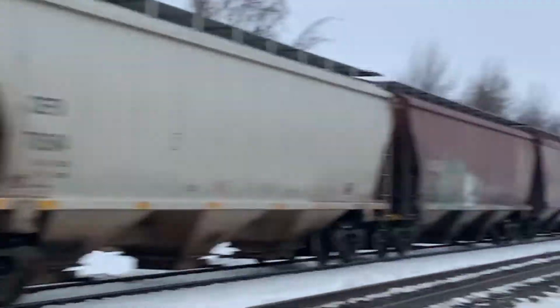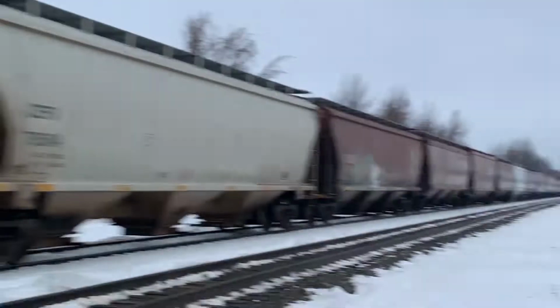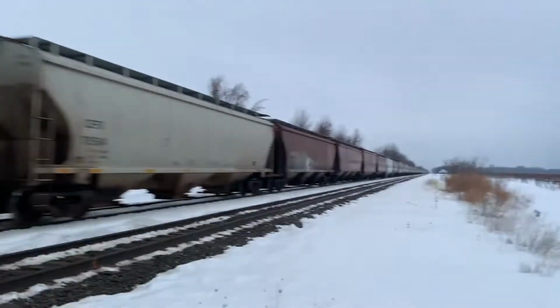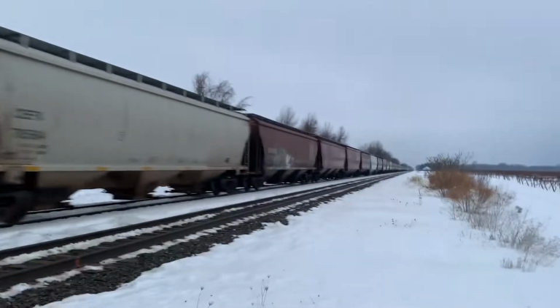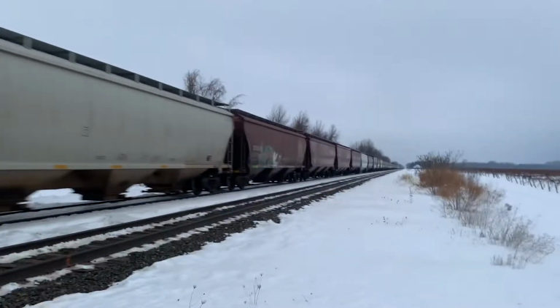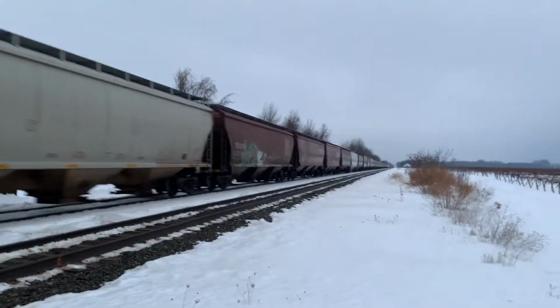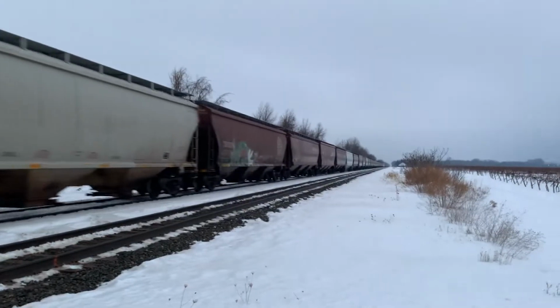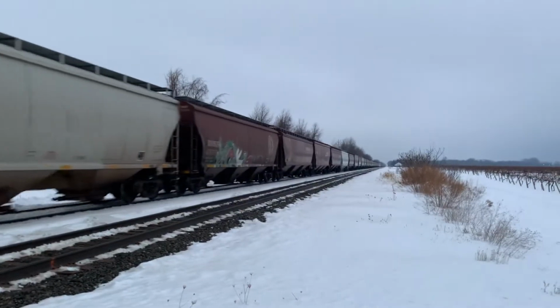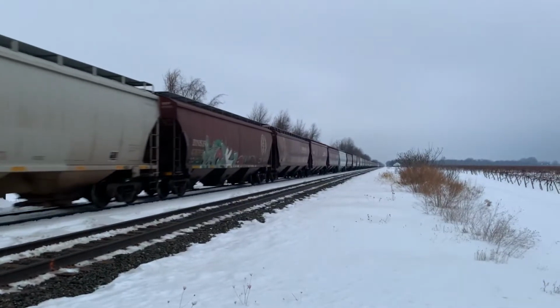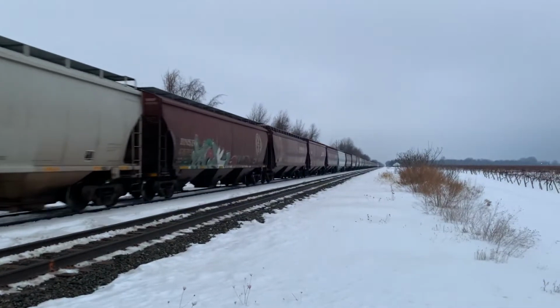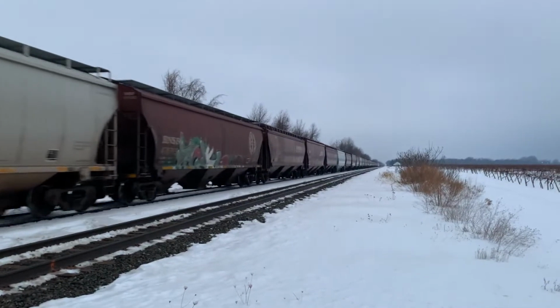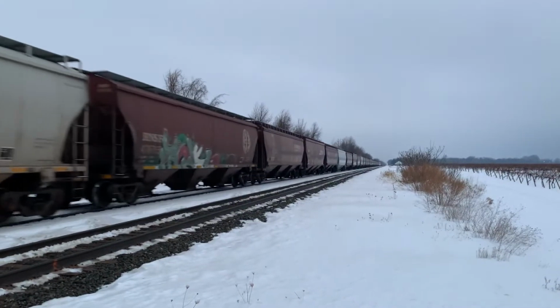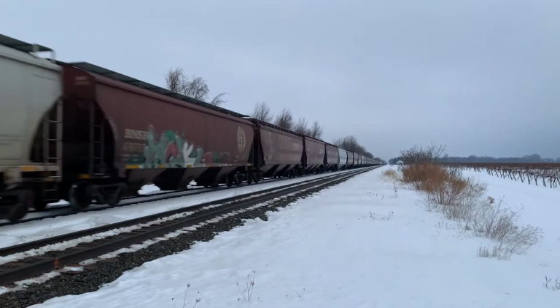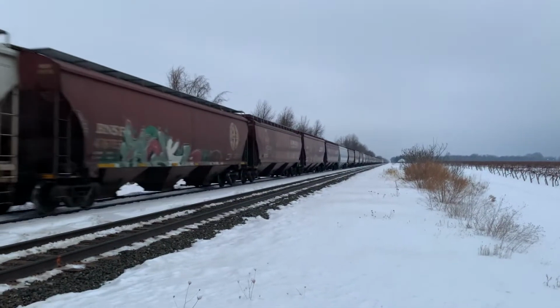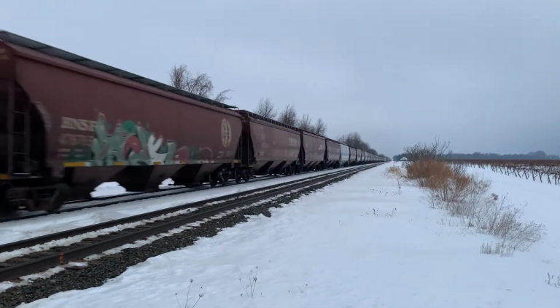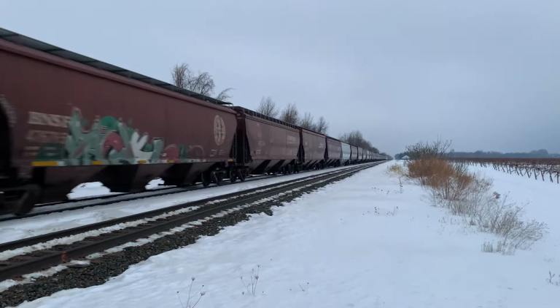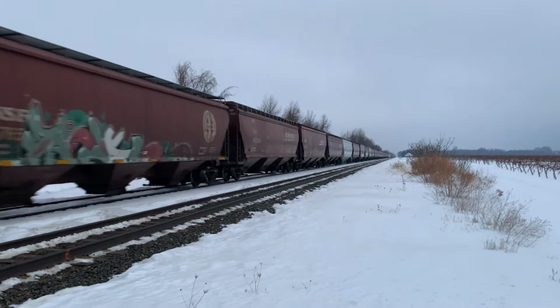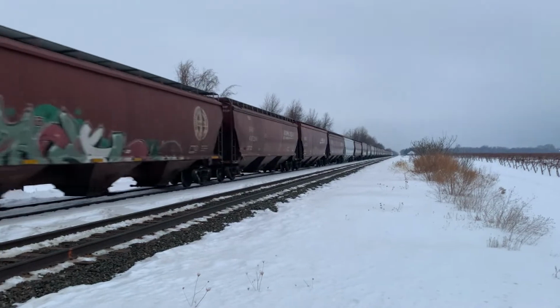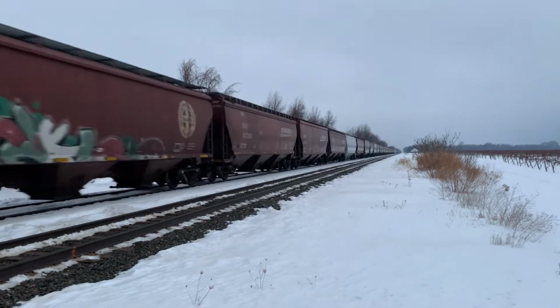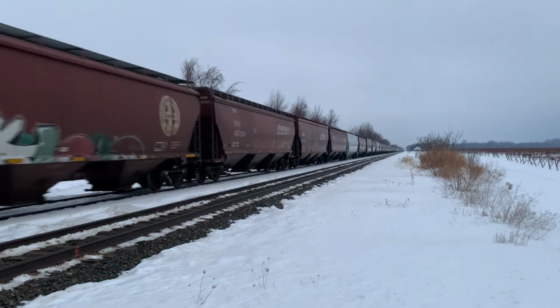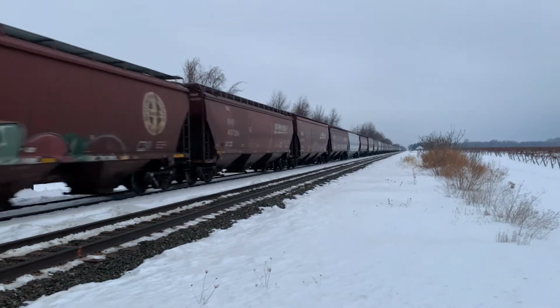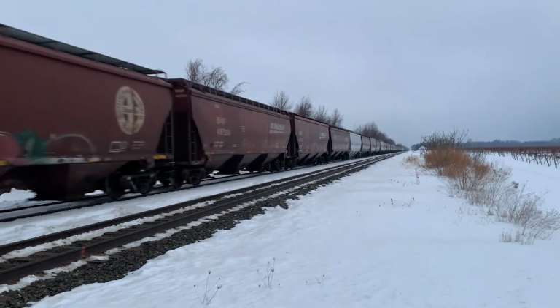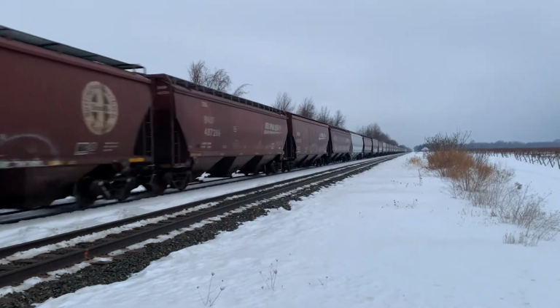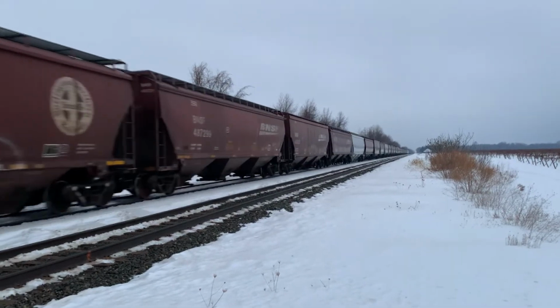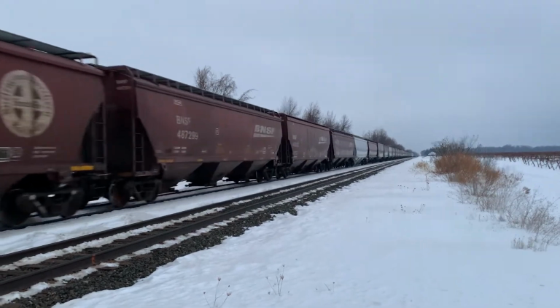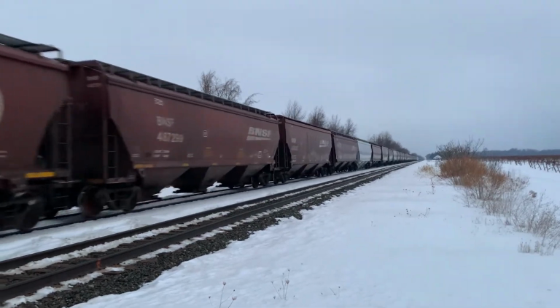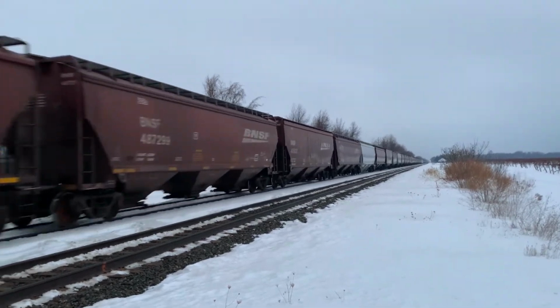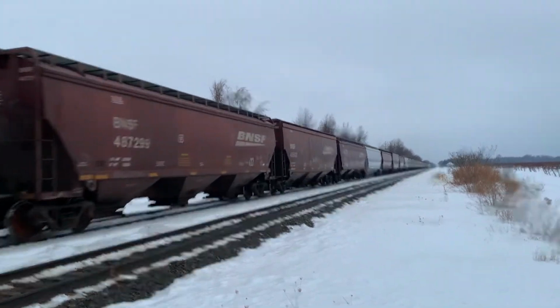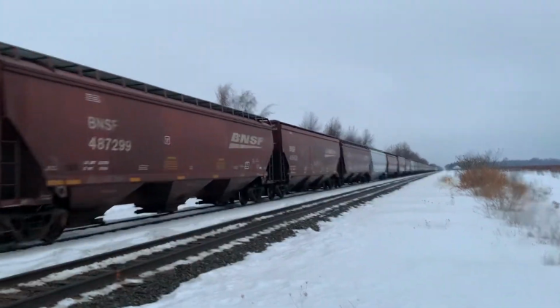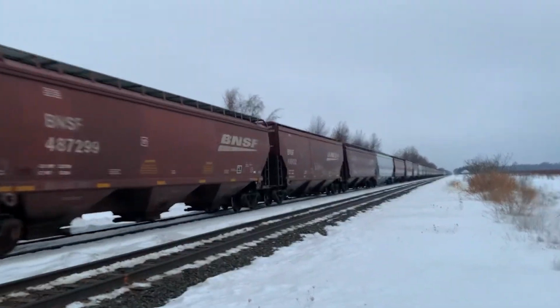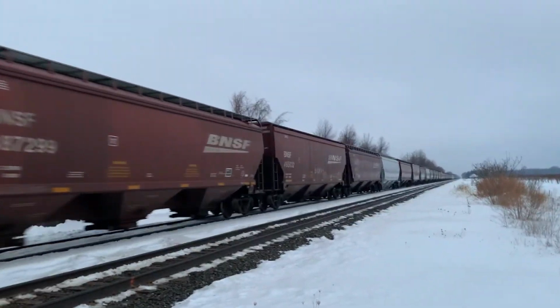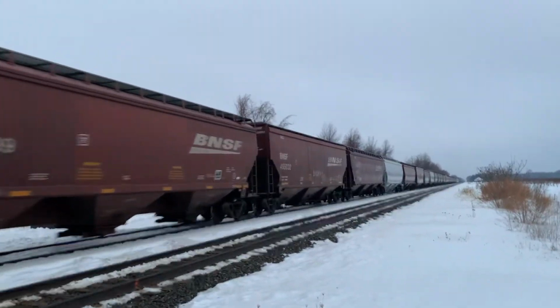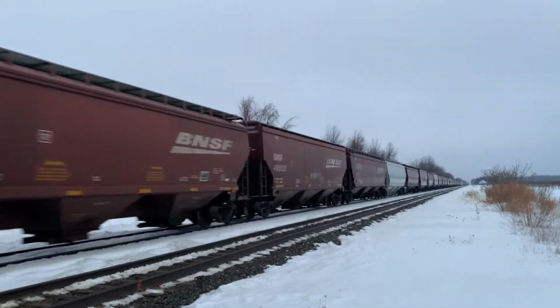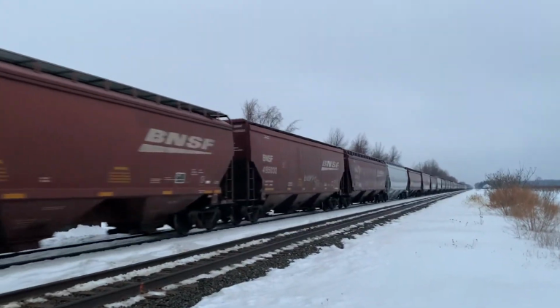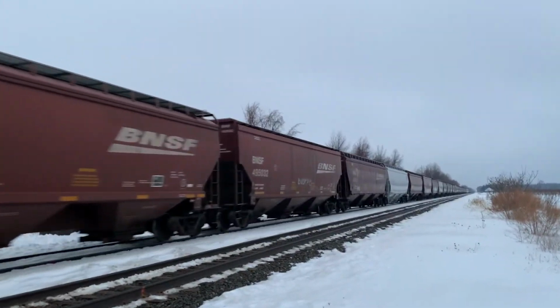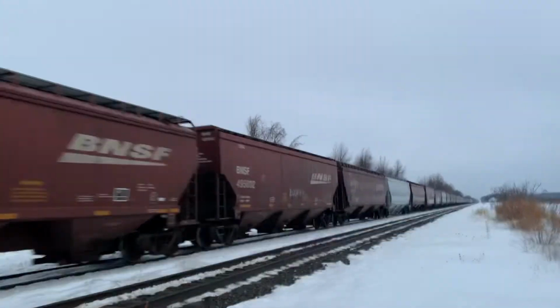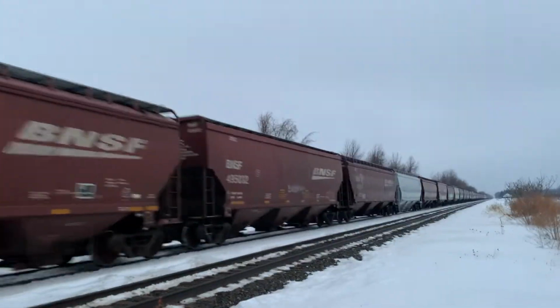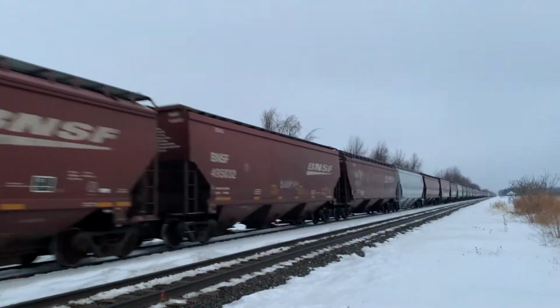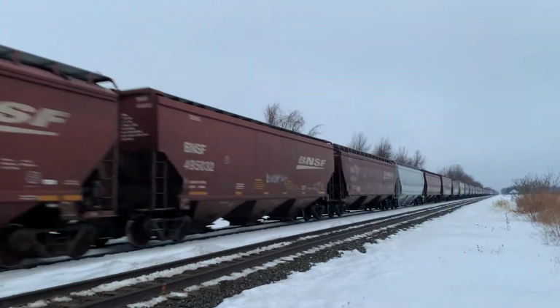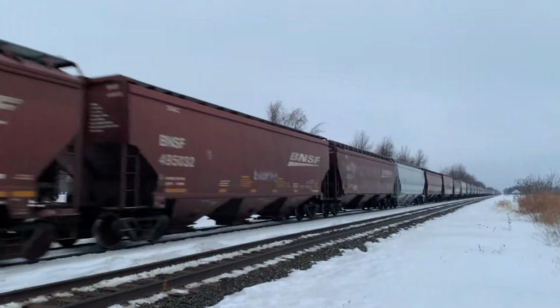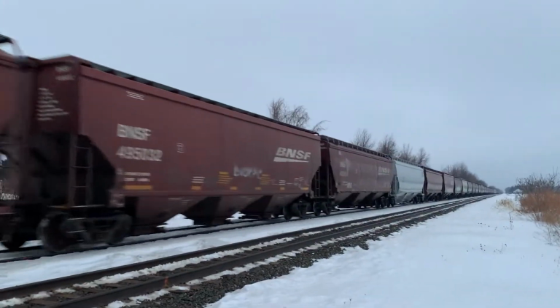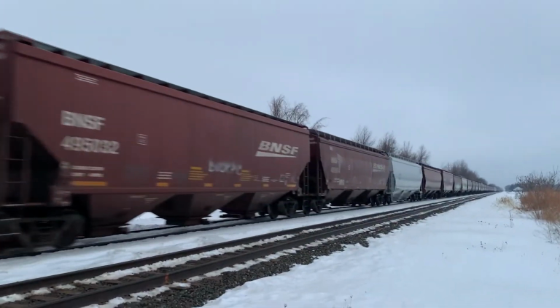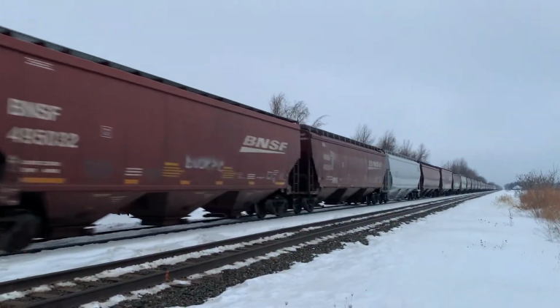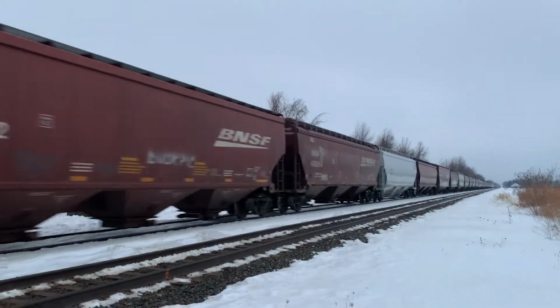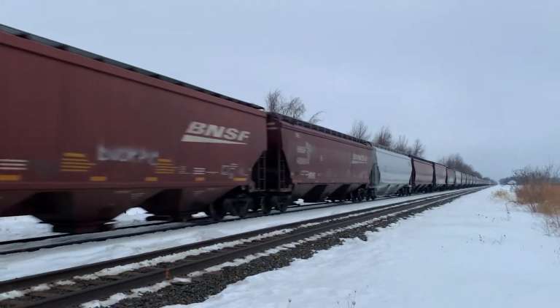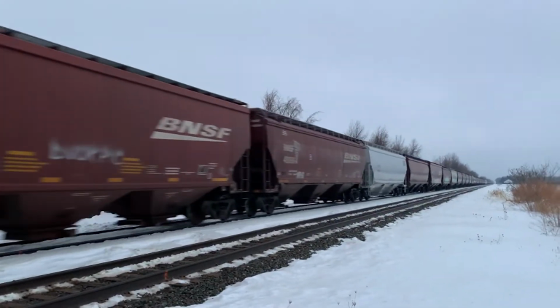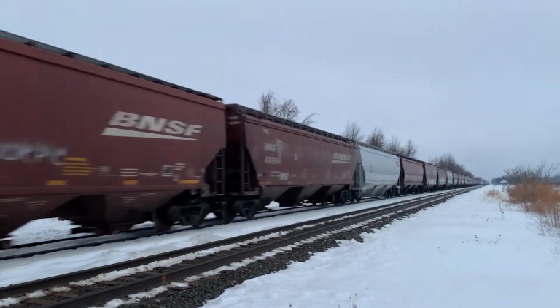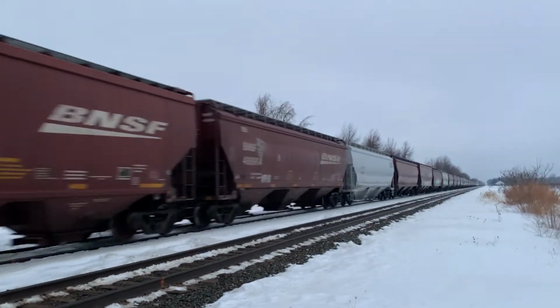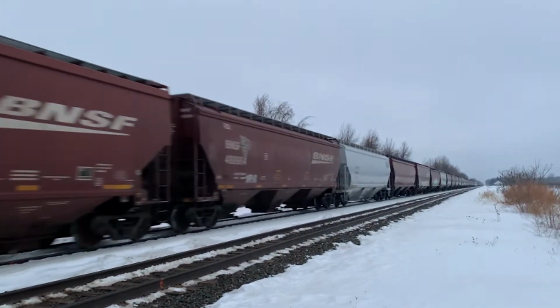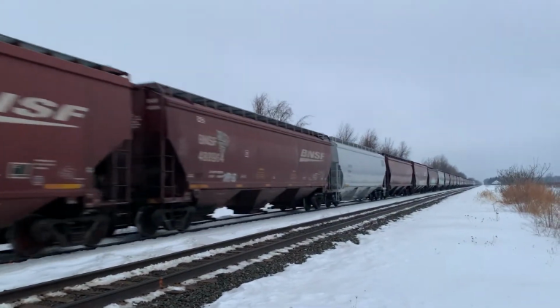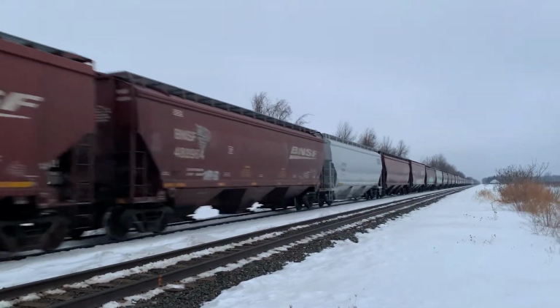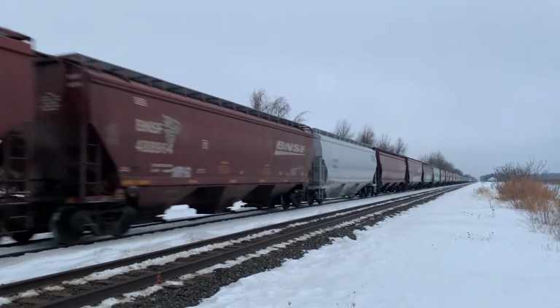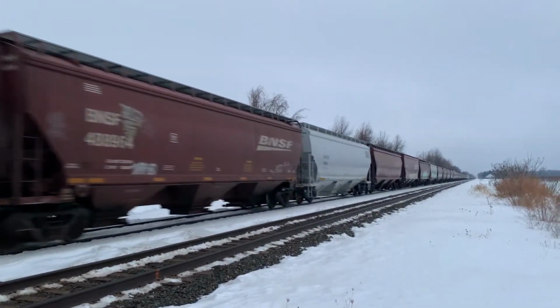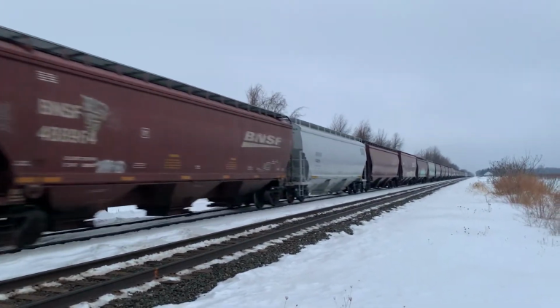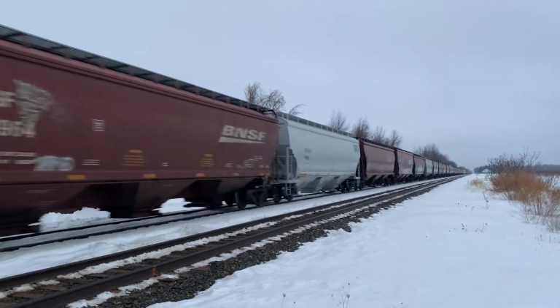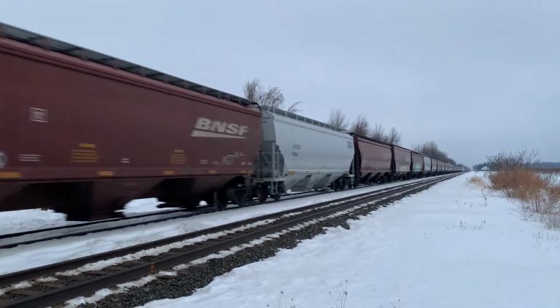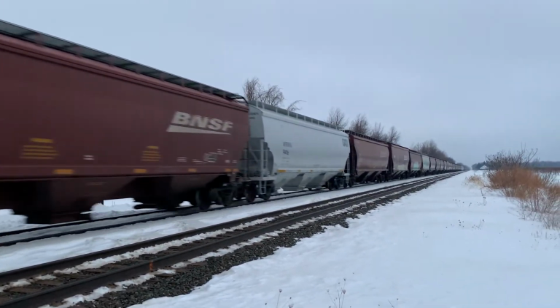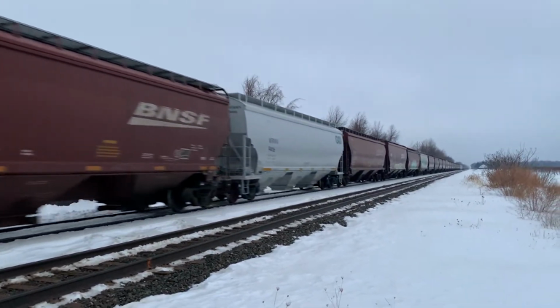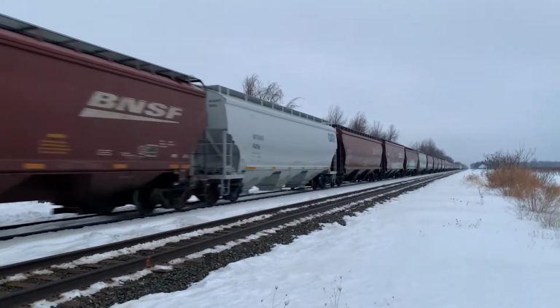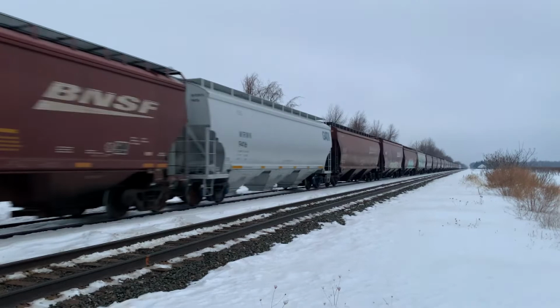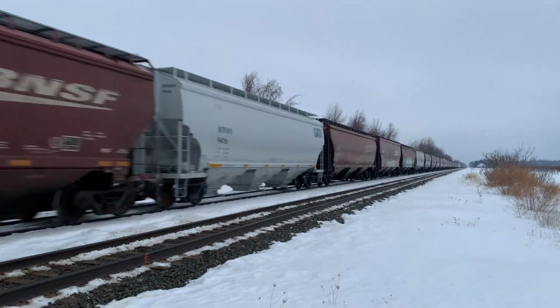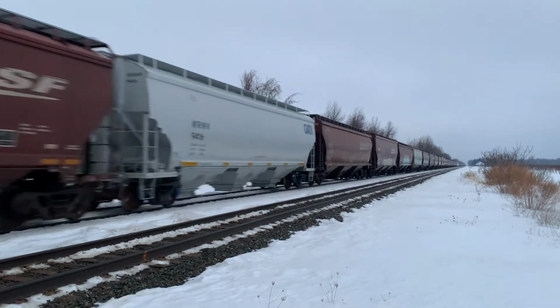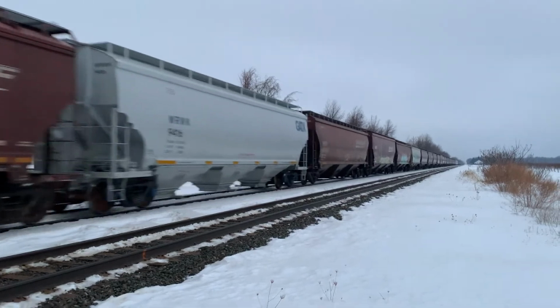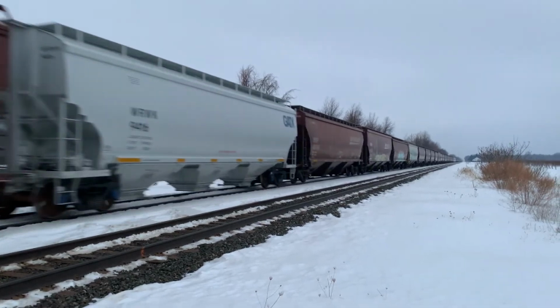Alright guys, that'll be all for today's video. If you enjoyed this video, be sure to like, comment, and subscribe. But from here at Williams Room, this is DT Roberts — signing over and out.